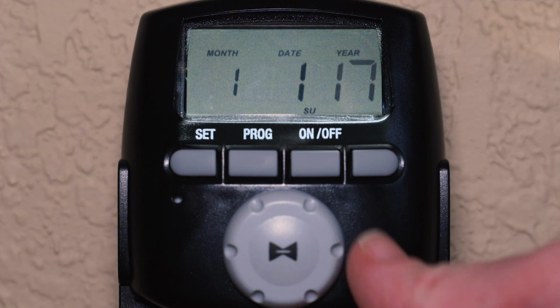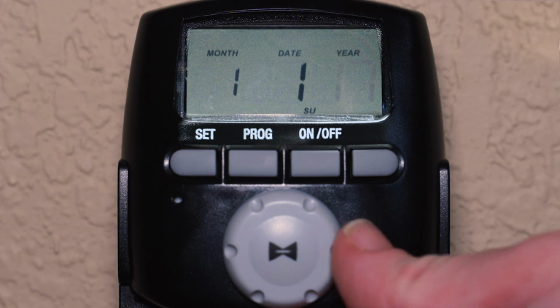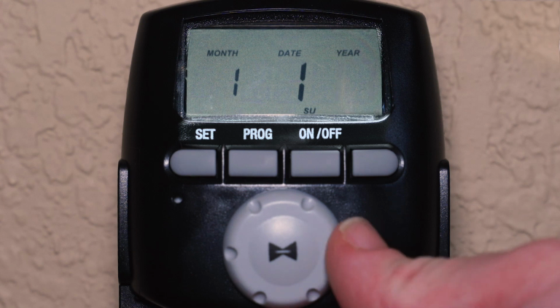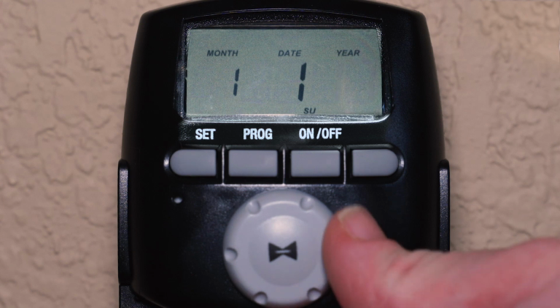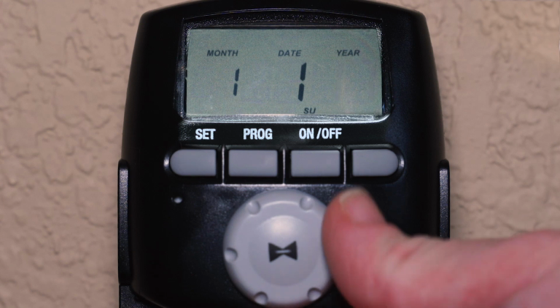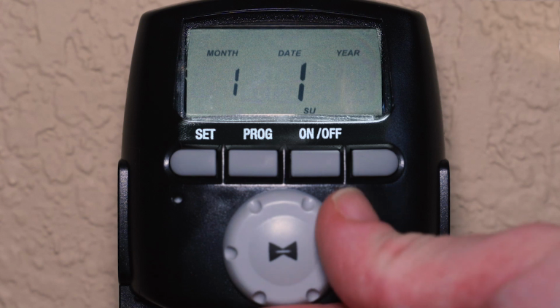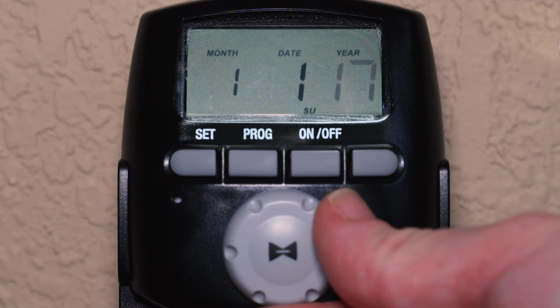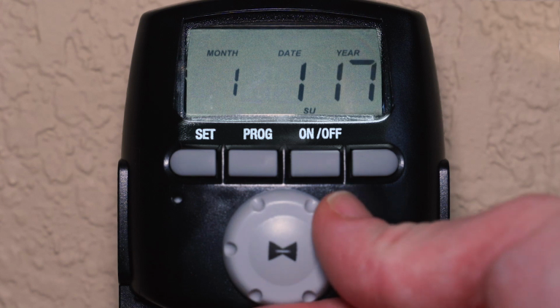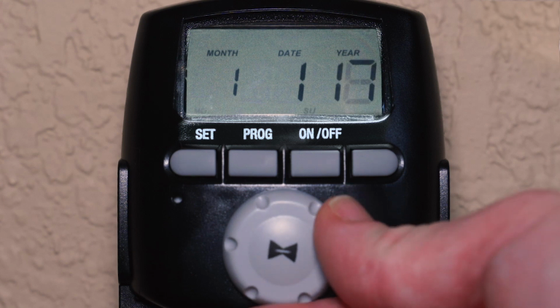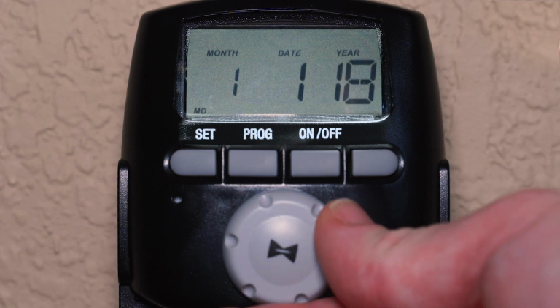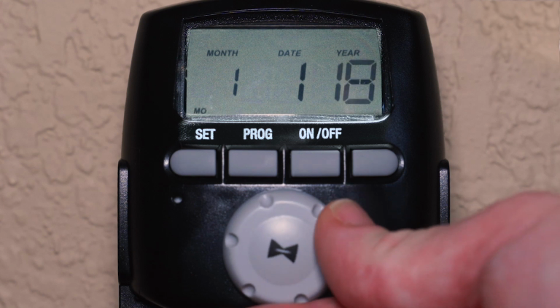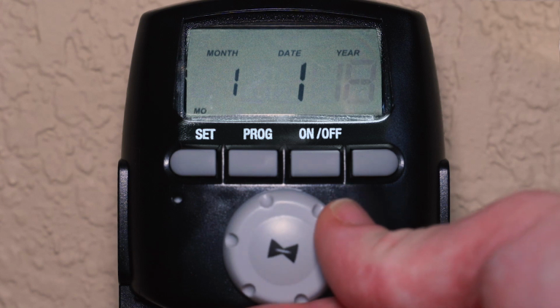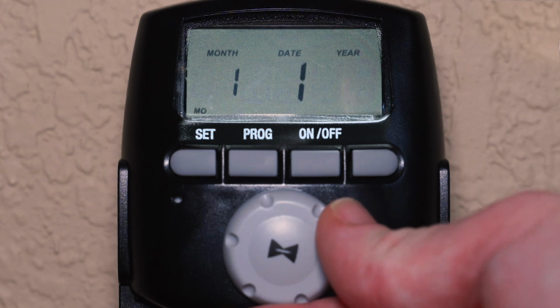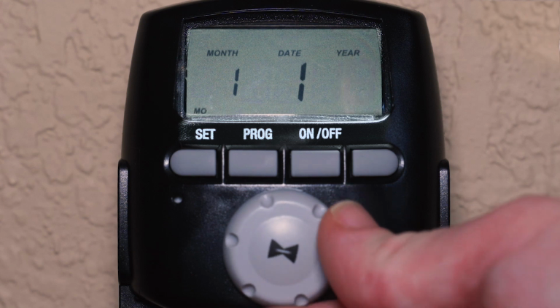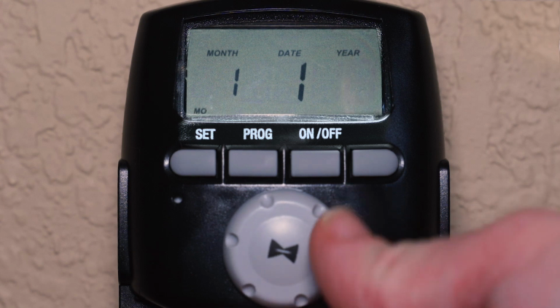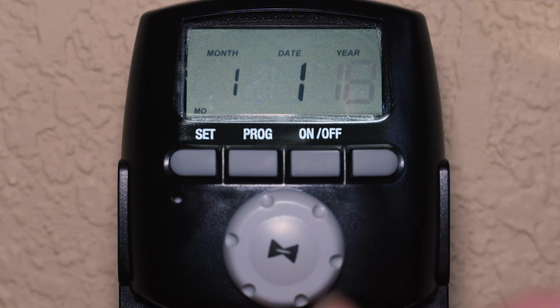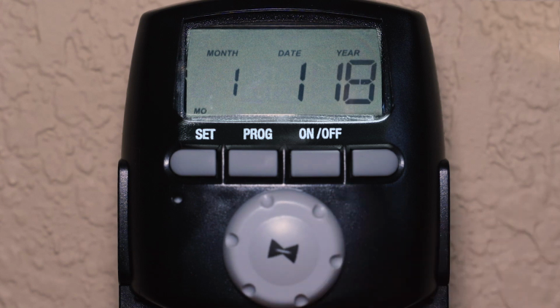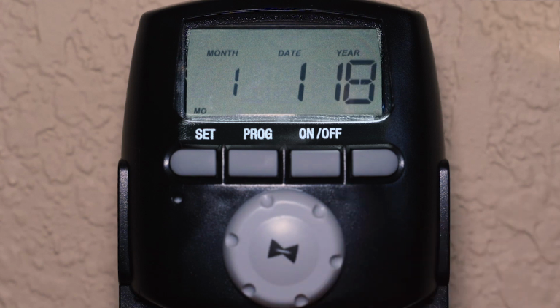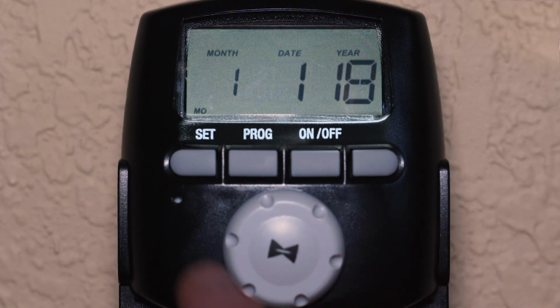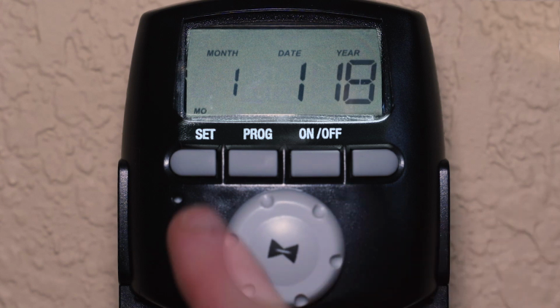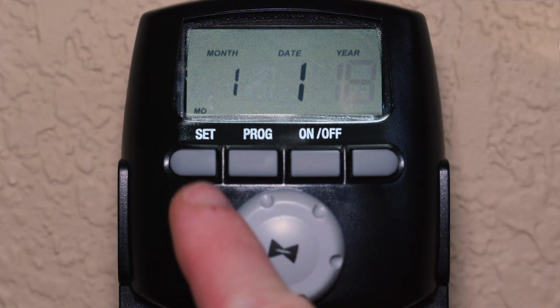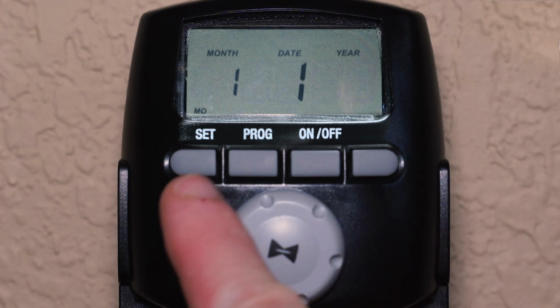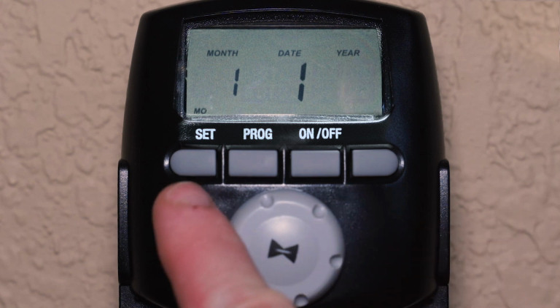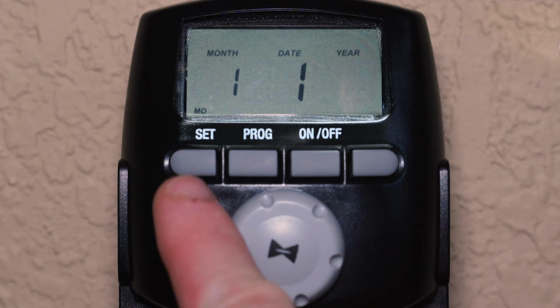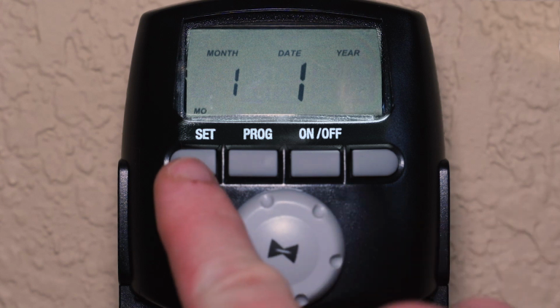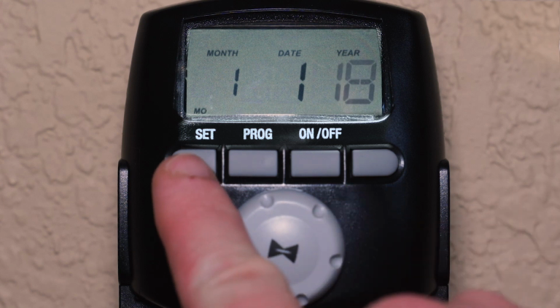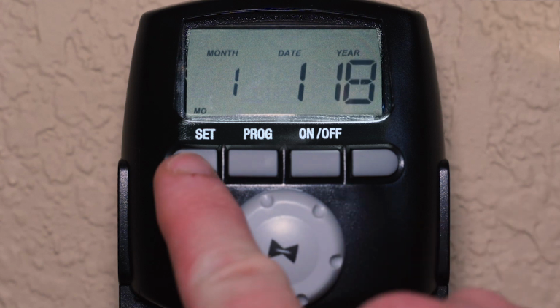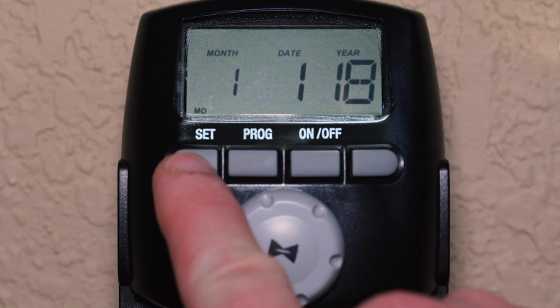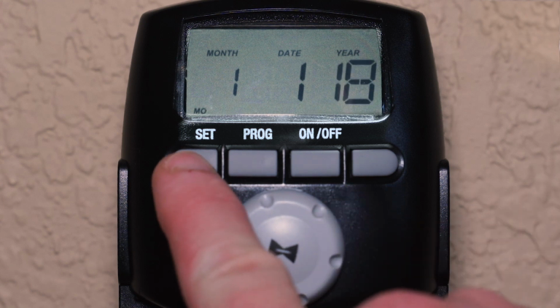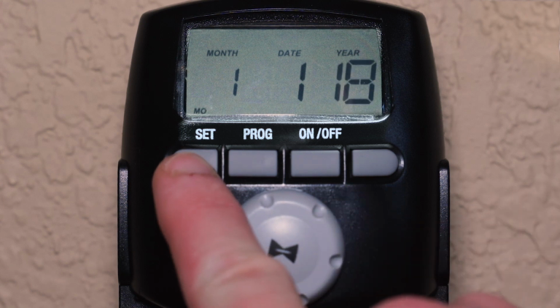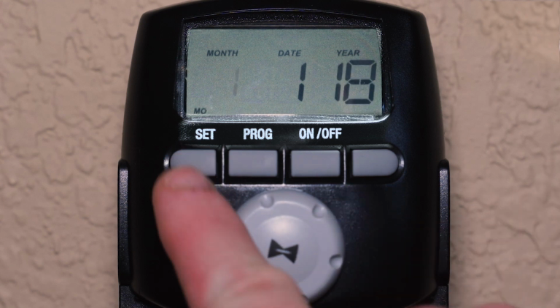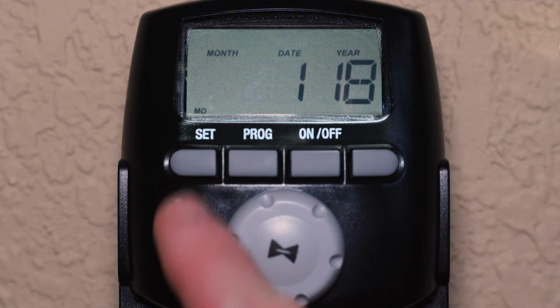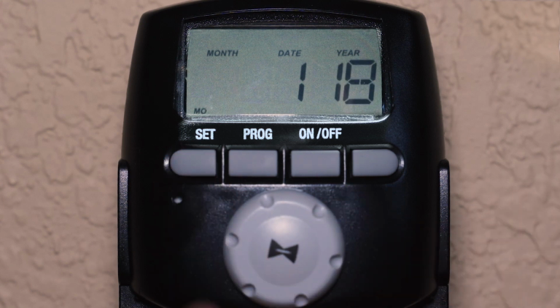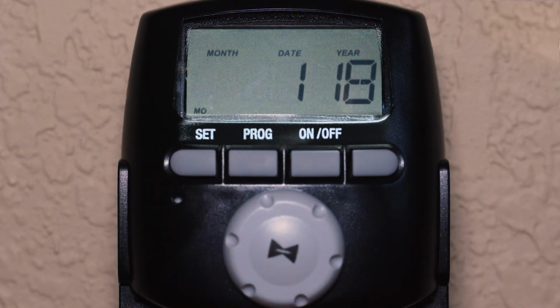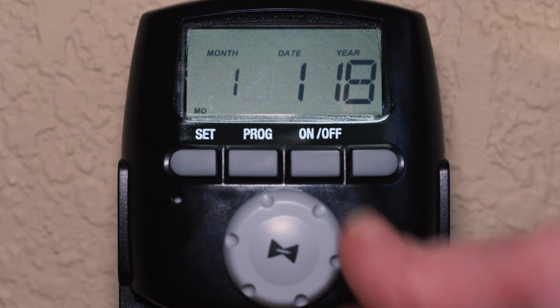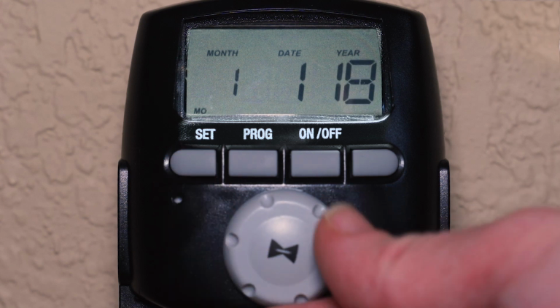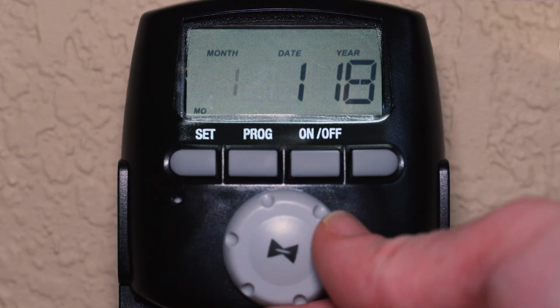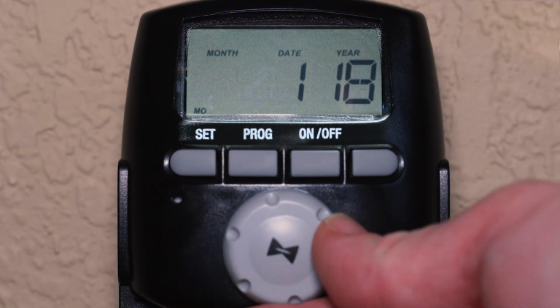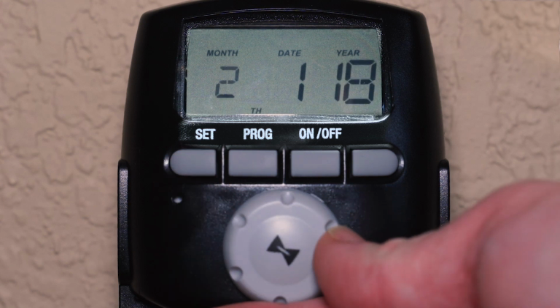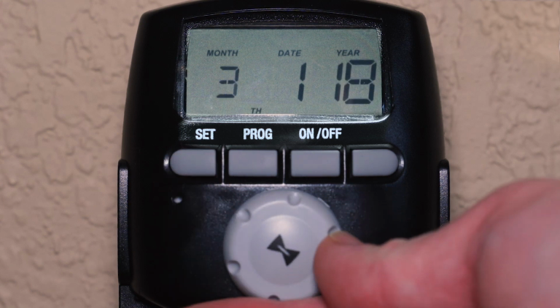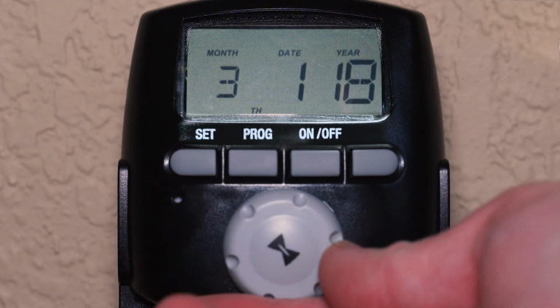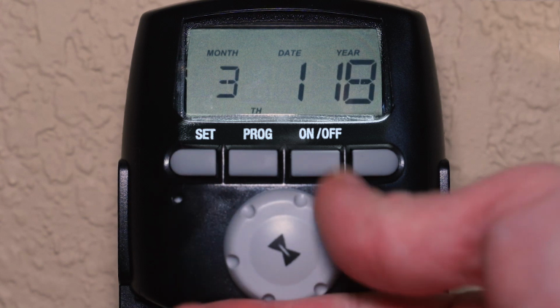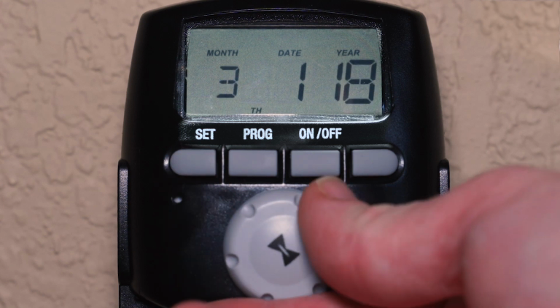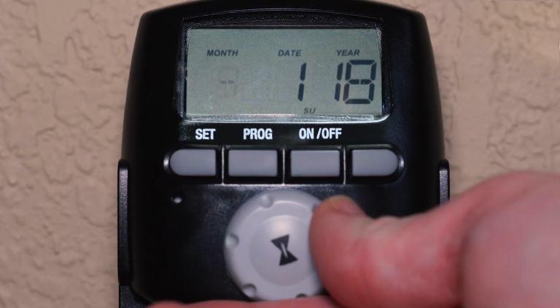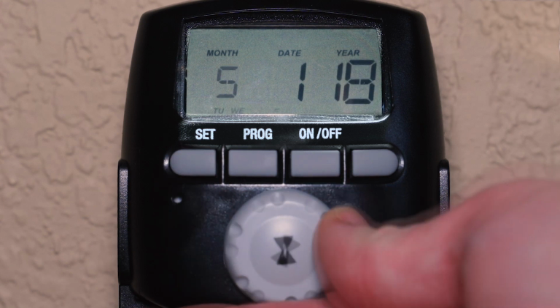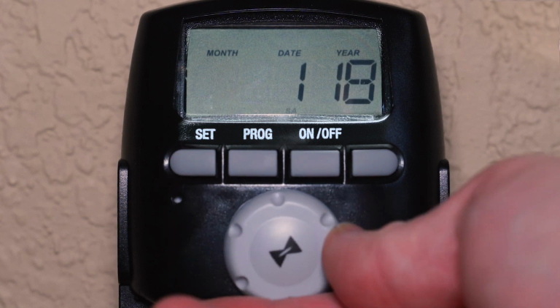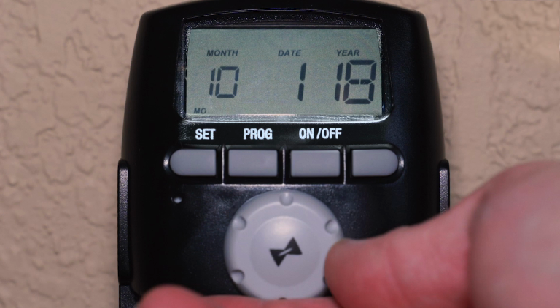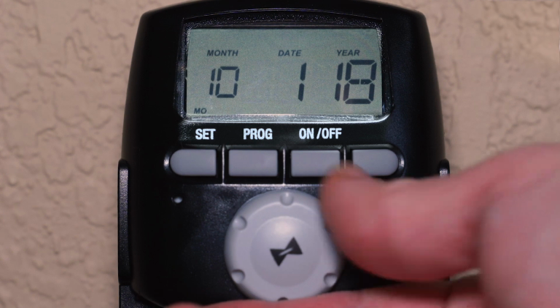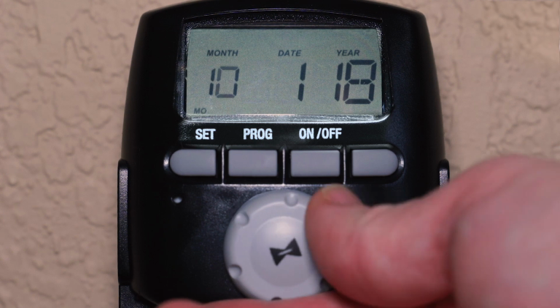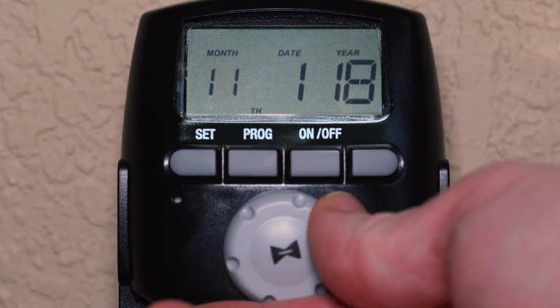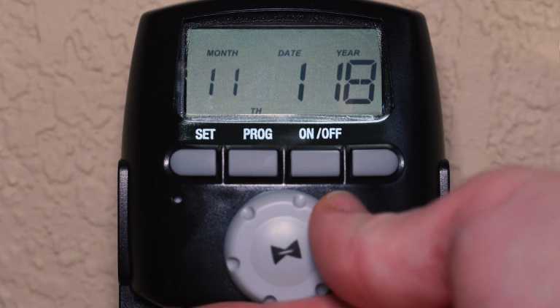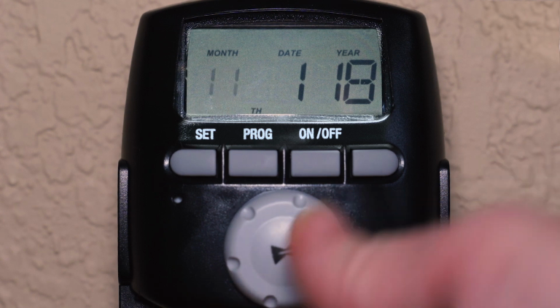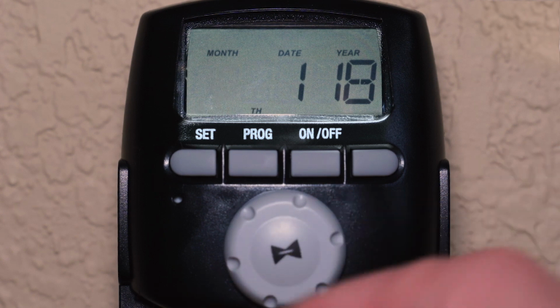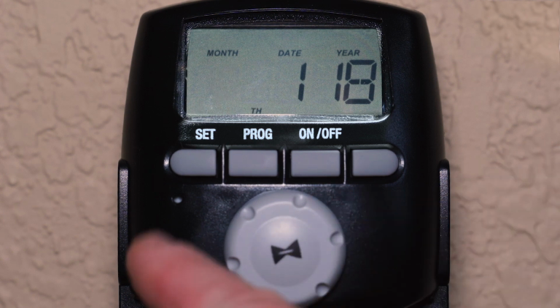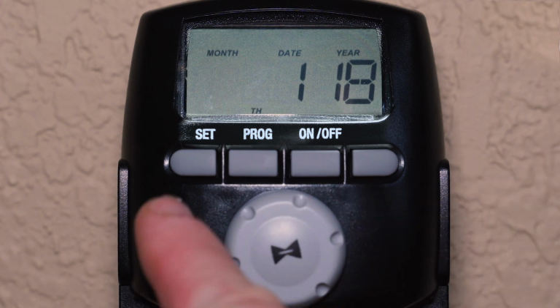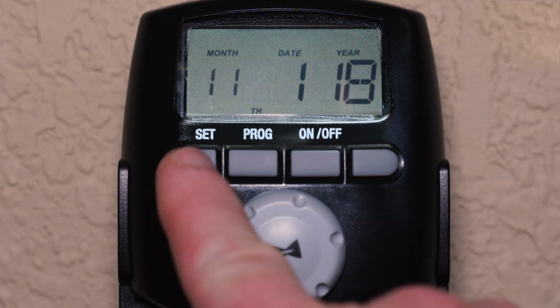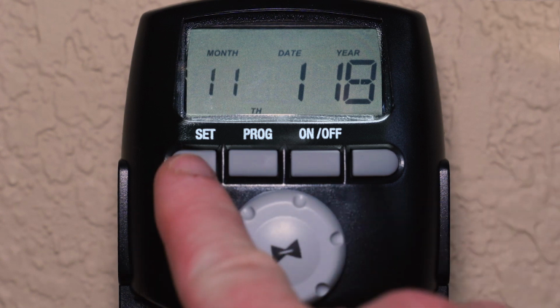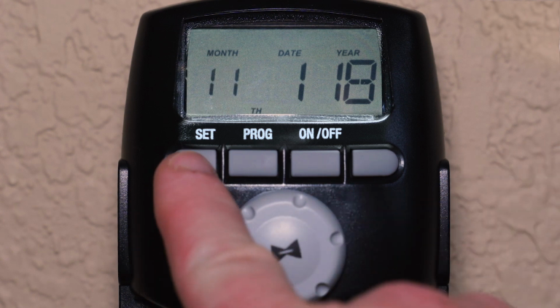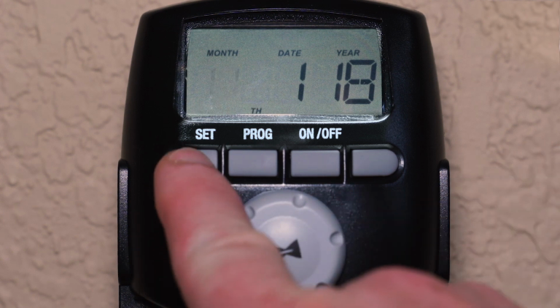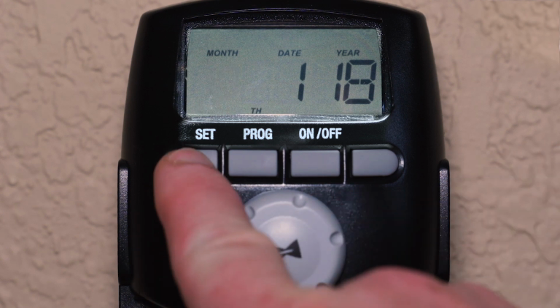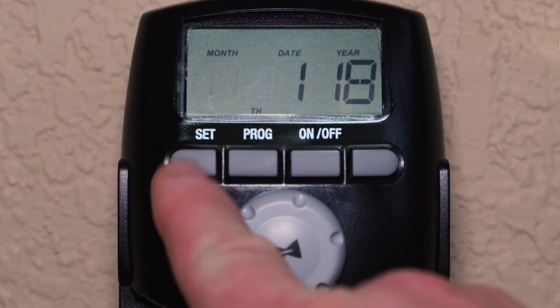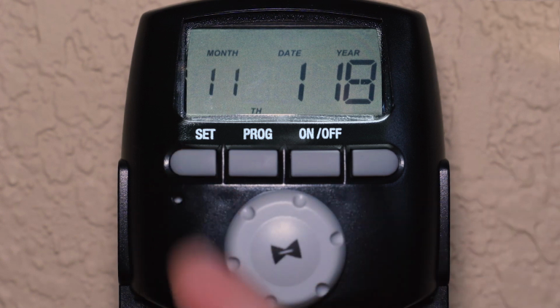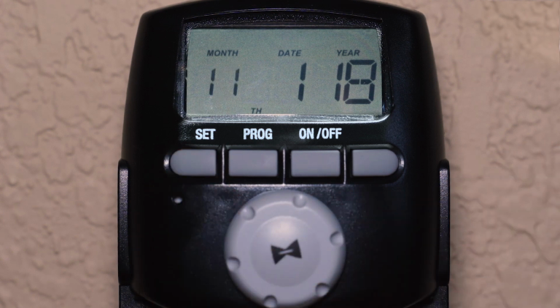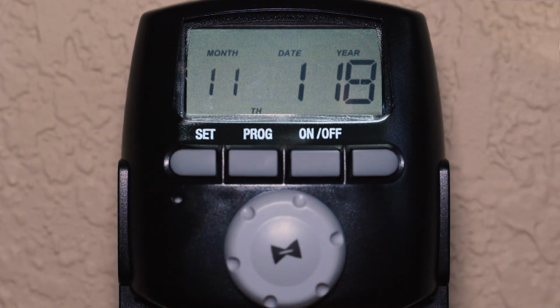Next, set the year, month, and day using the dial and SET button after each selection.